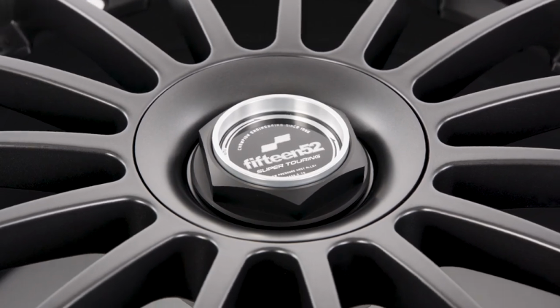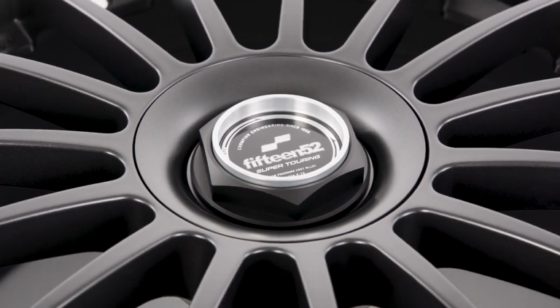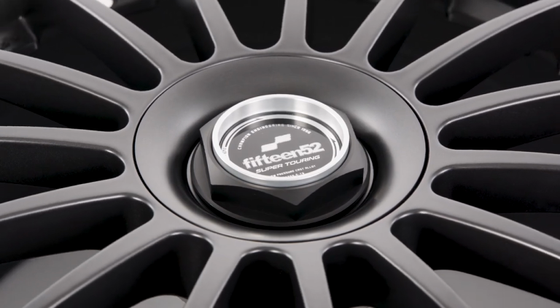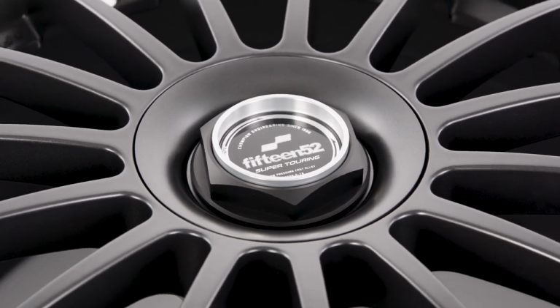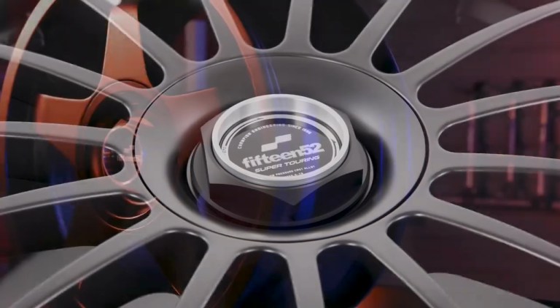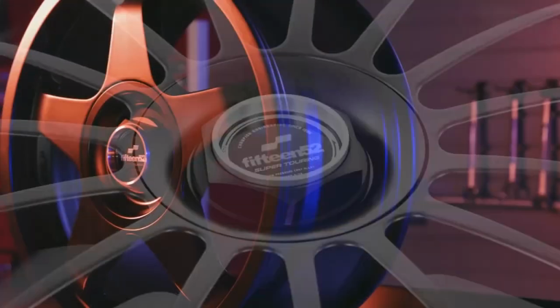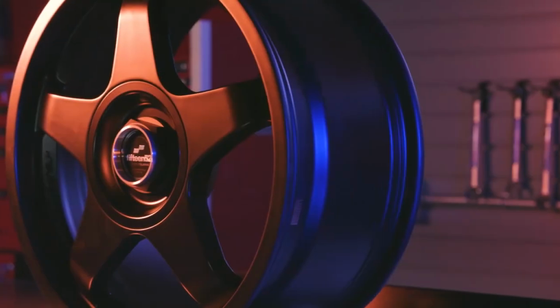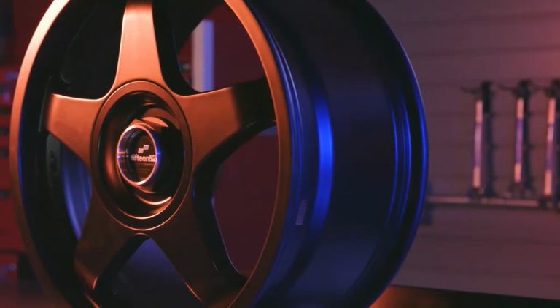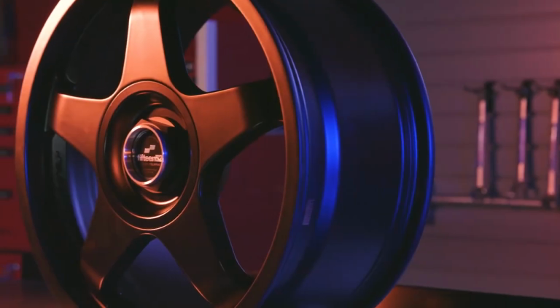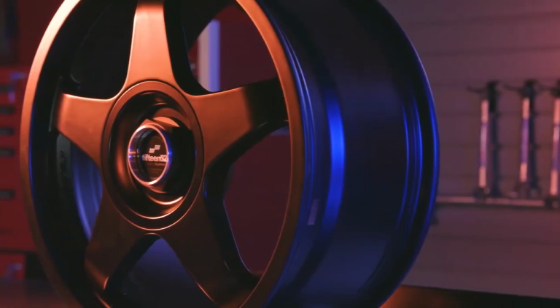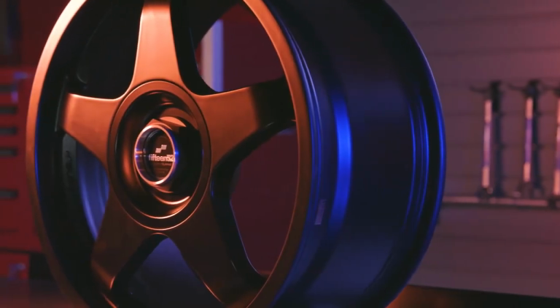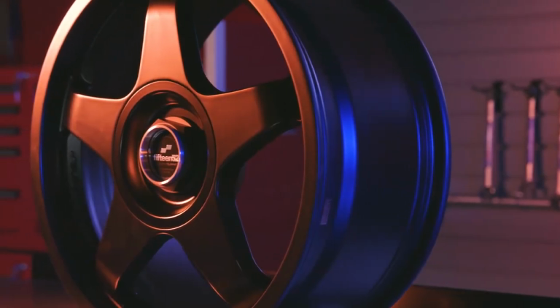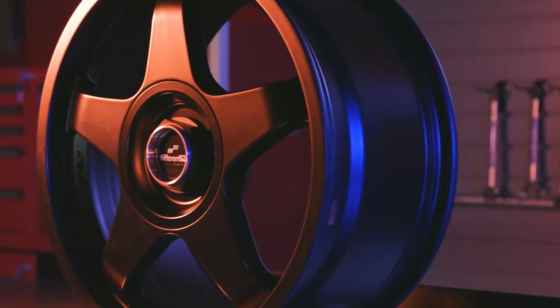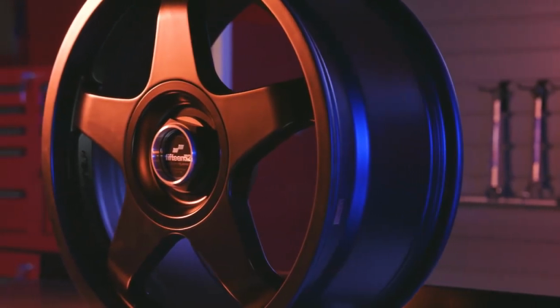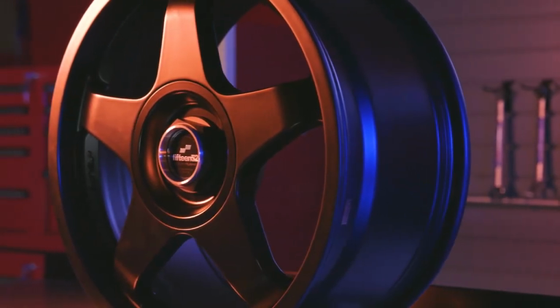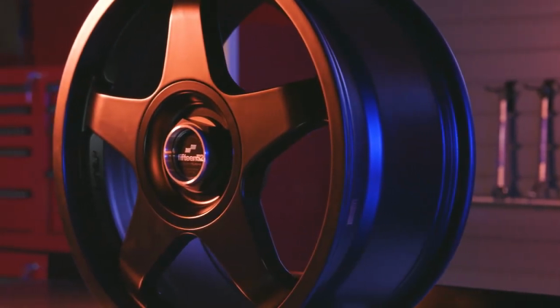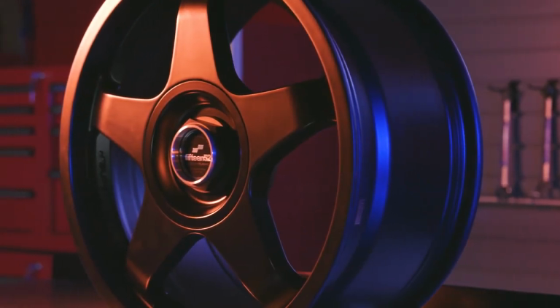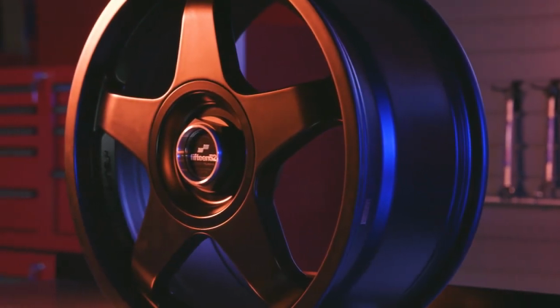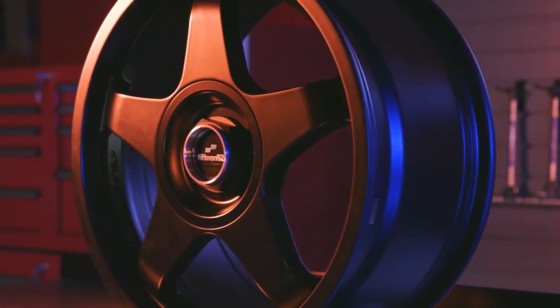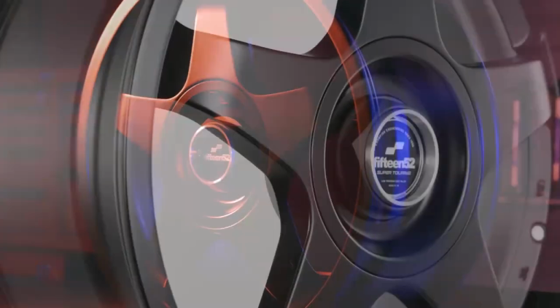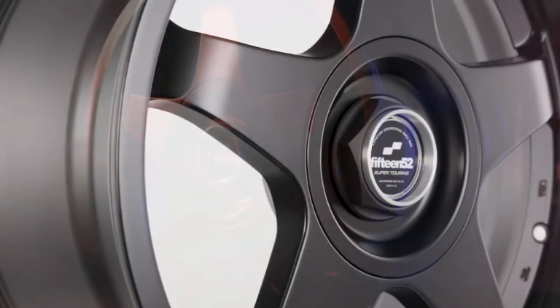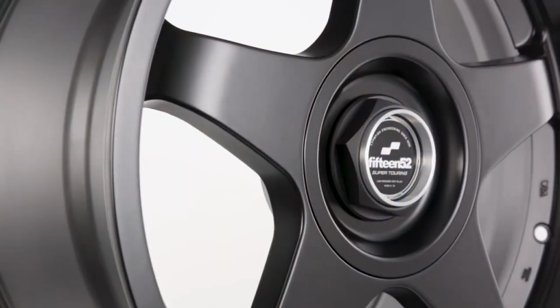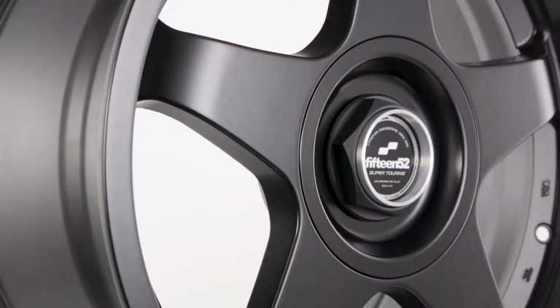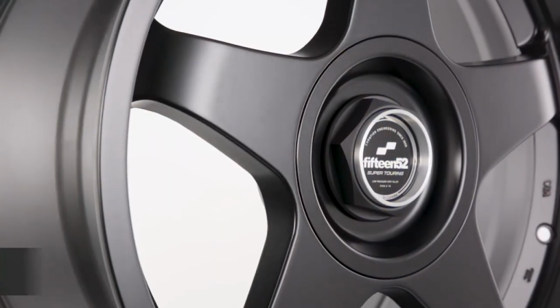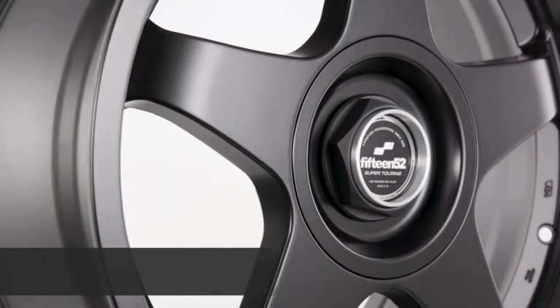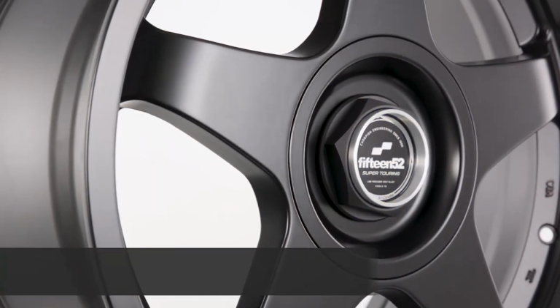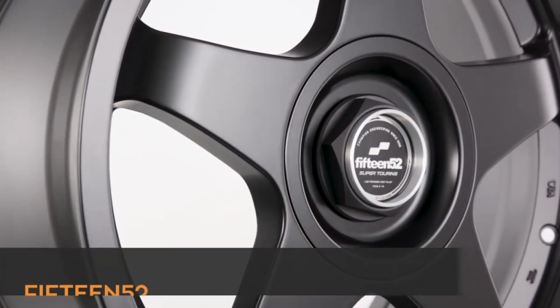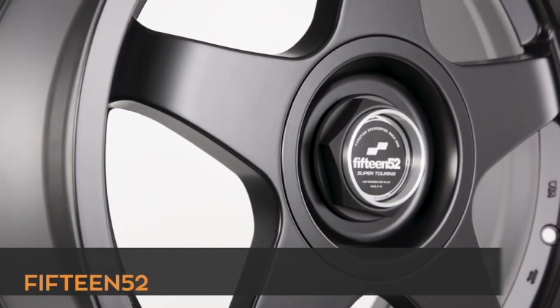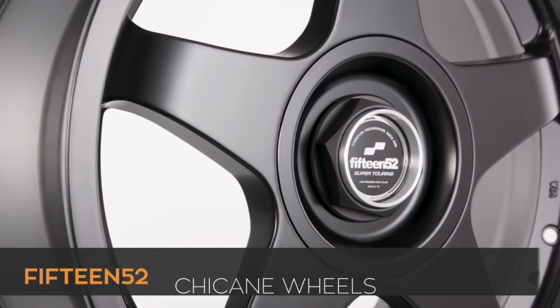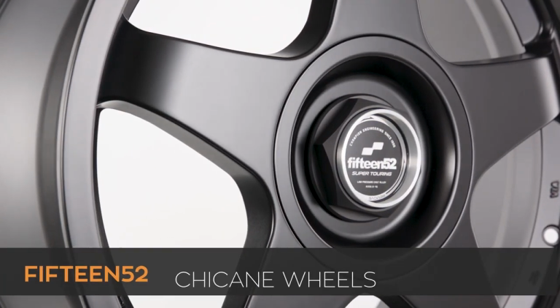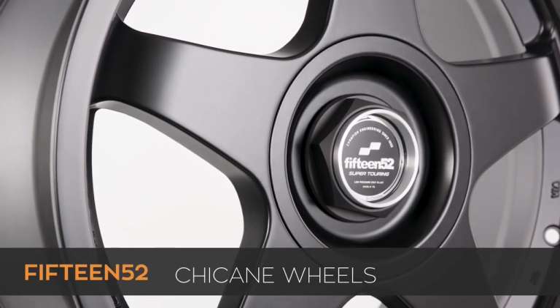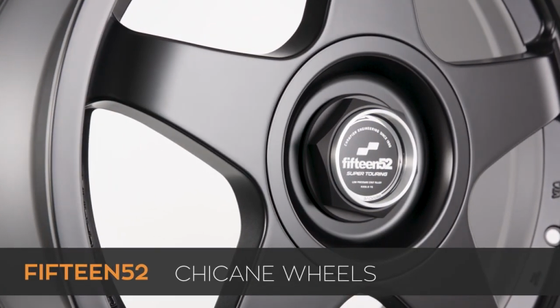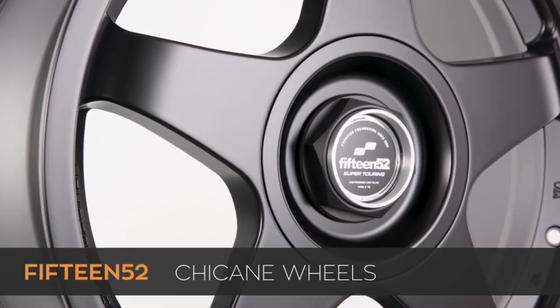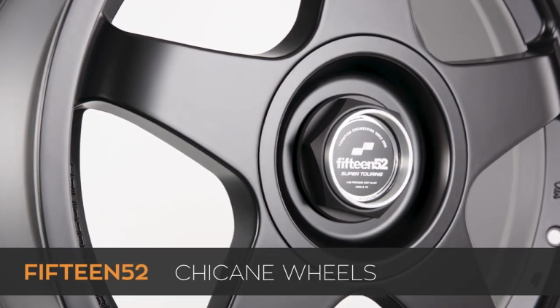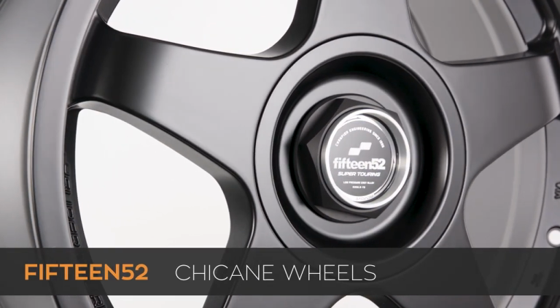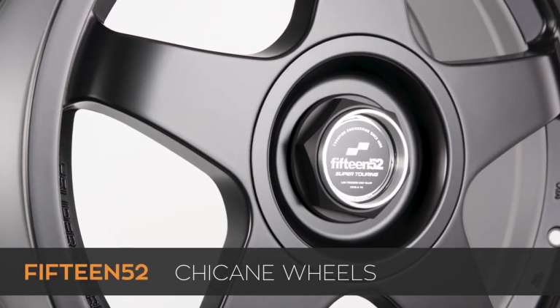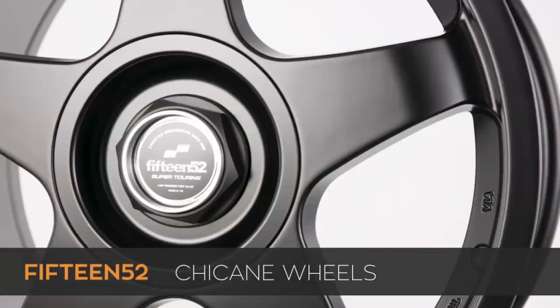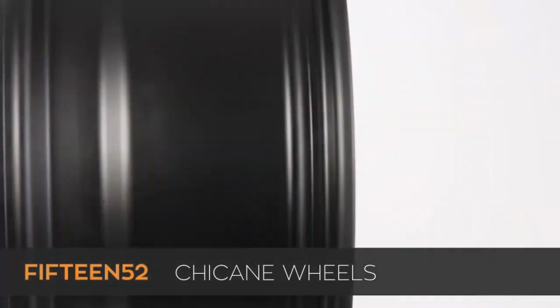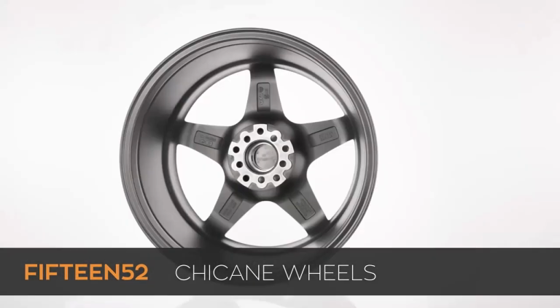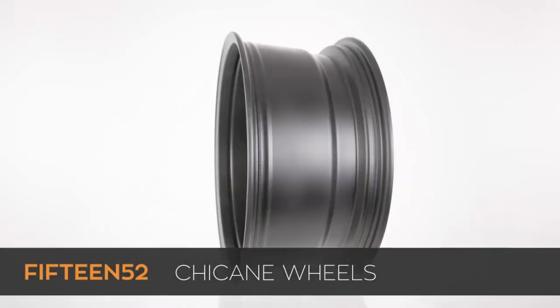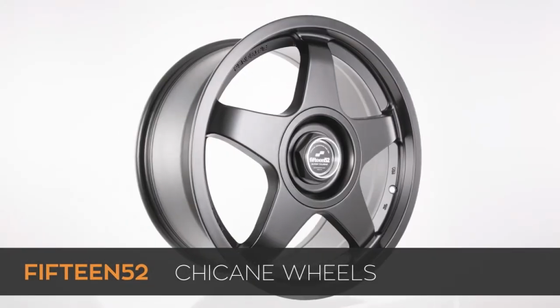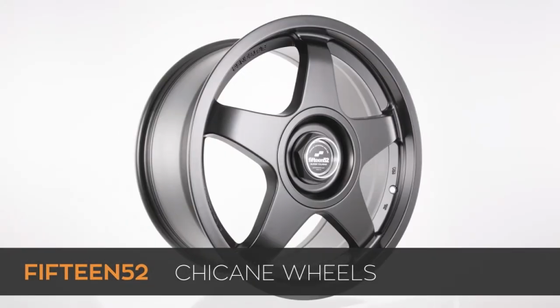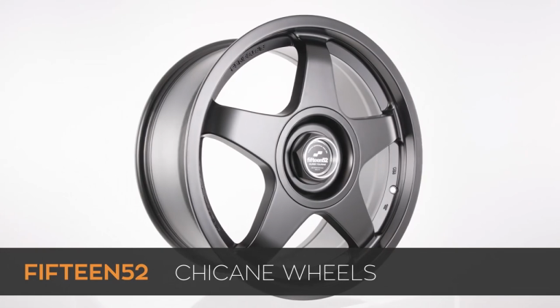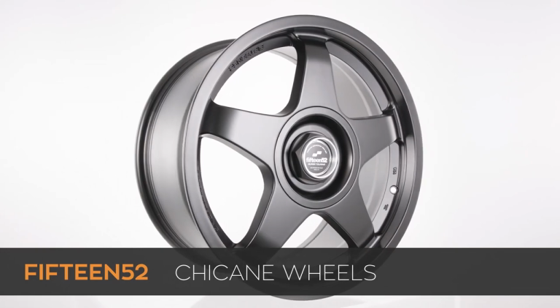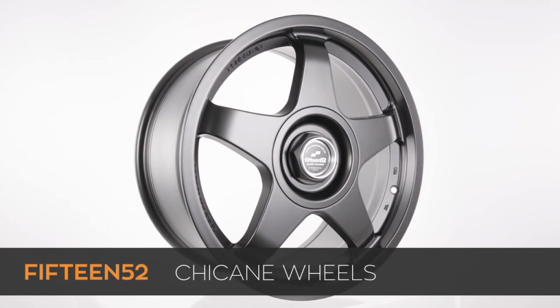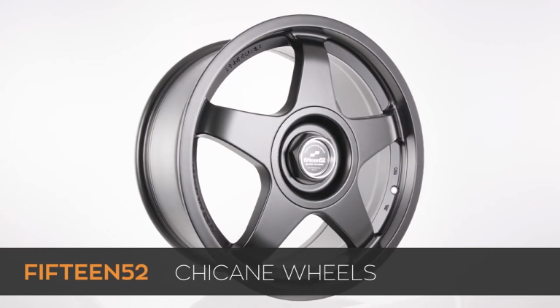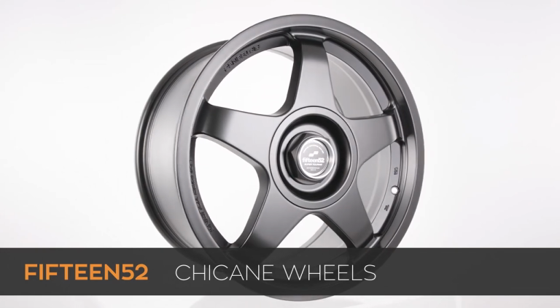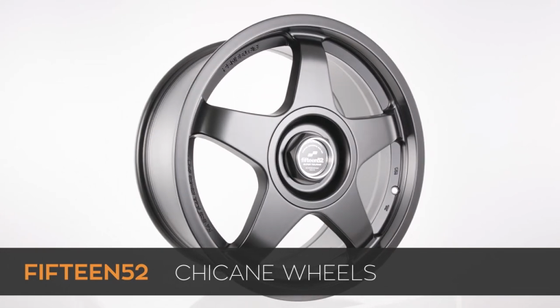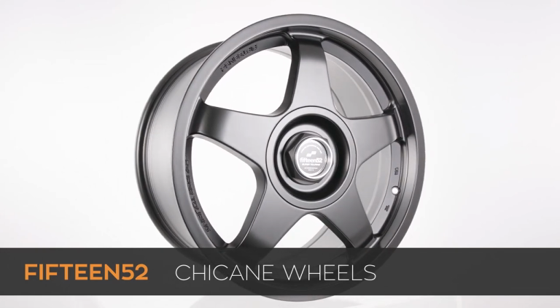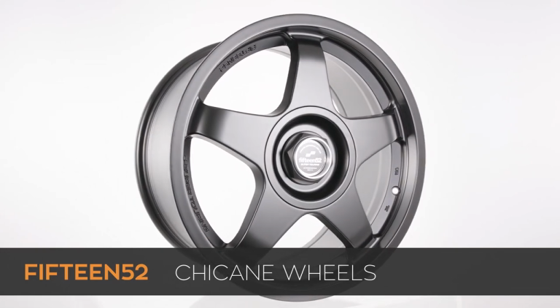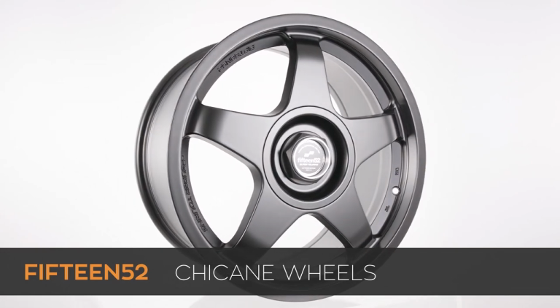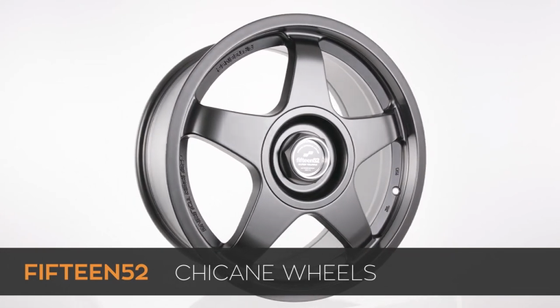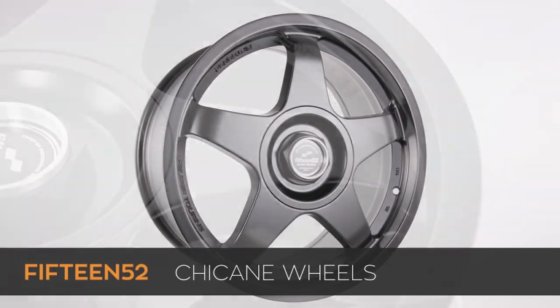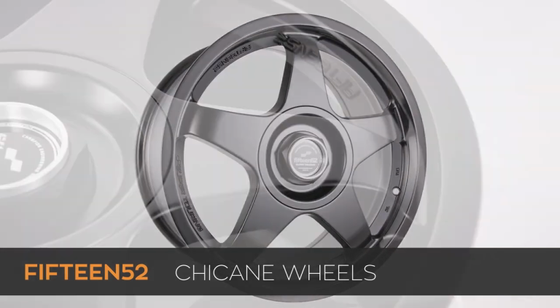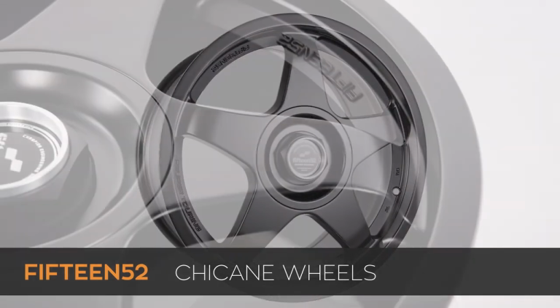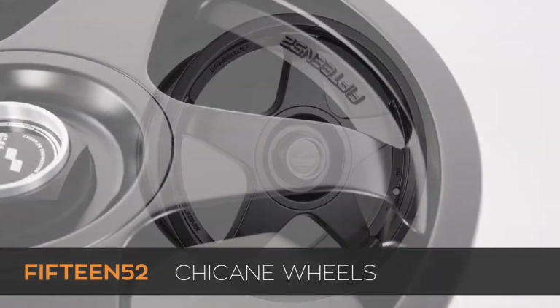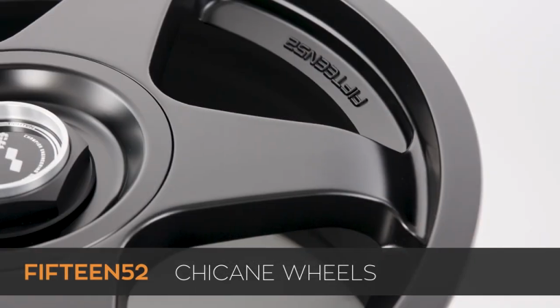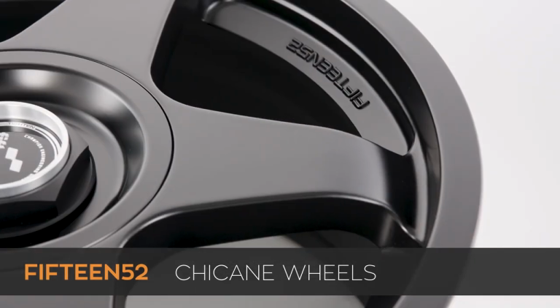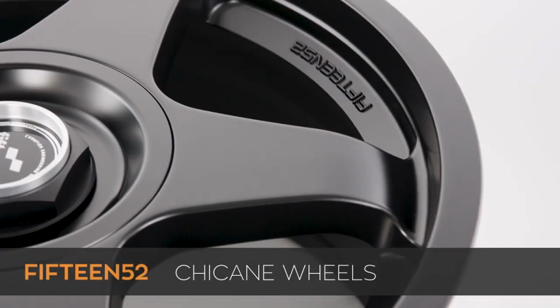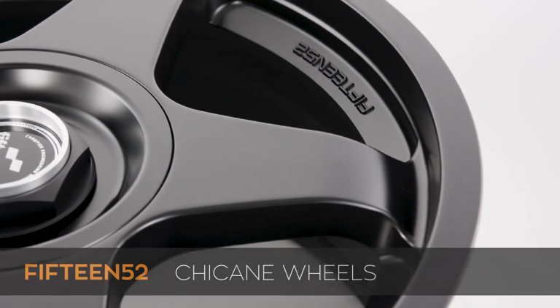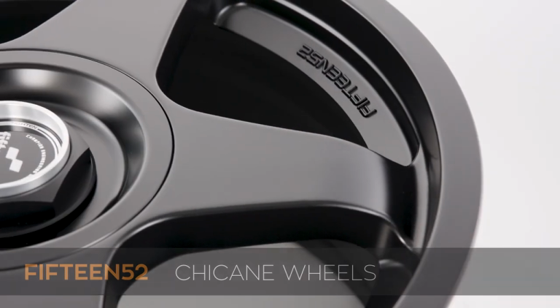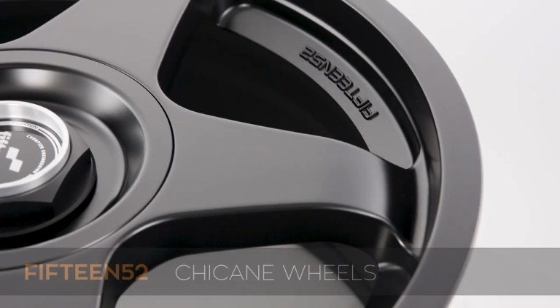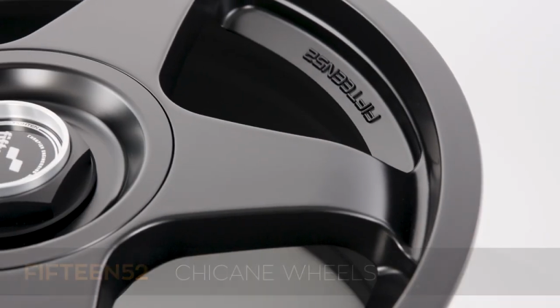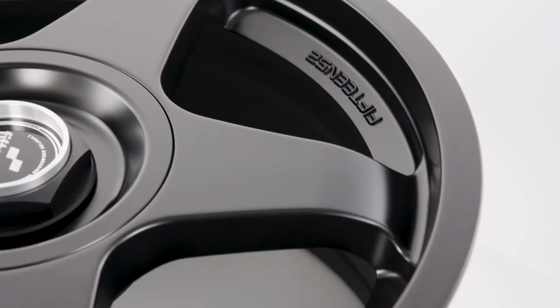The iconic five-spoke layout on the chicane emanates from the recessed lug area into a flat face and then rolls inward at the lip.